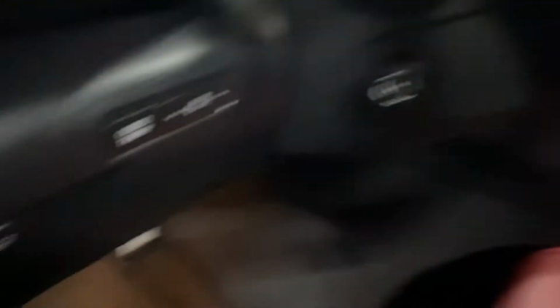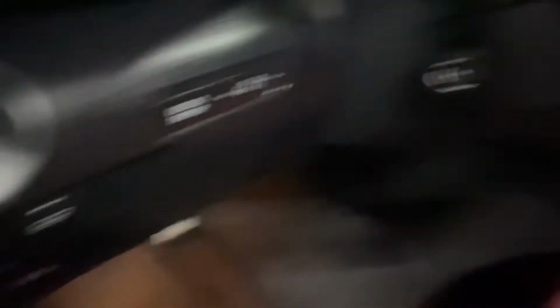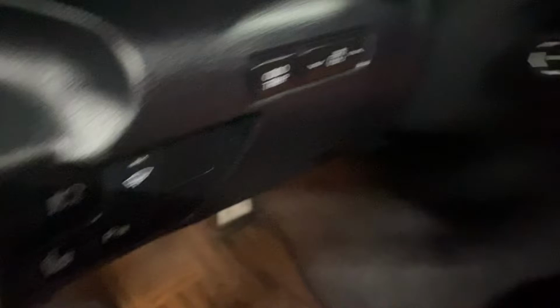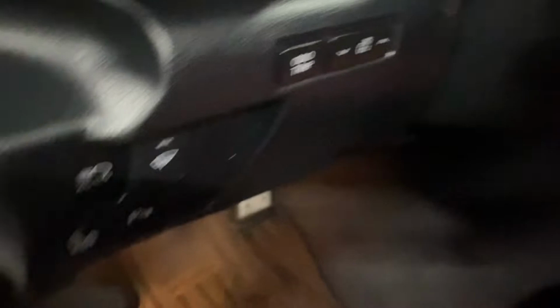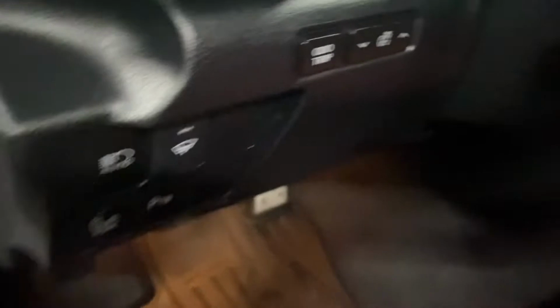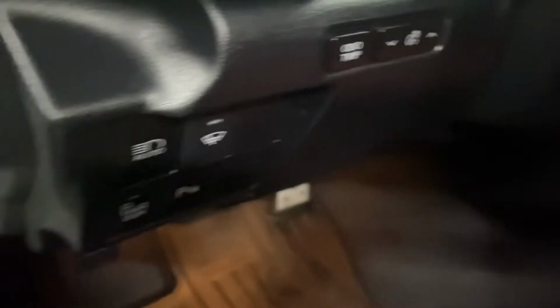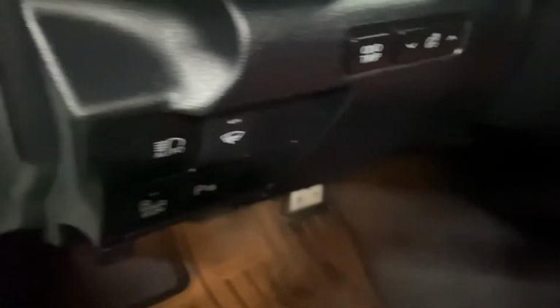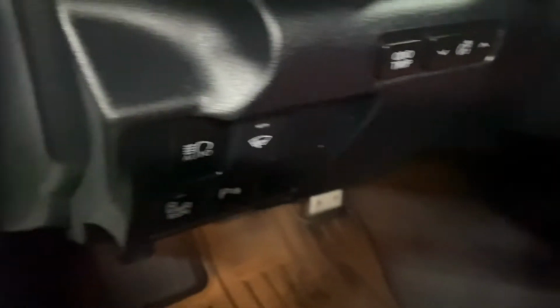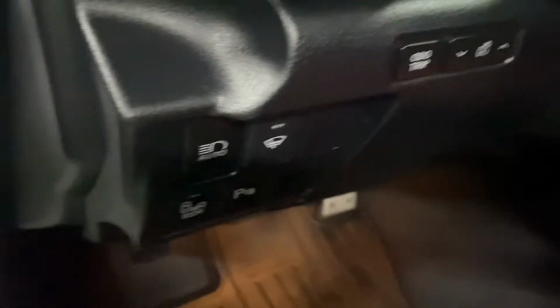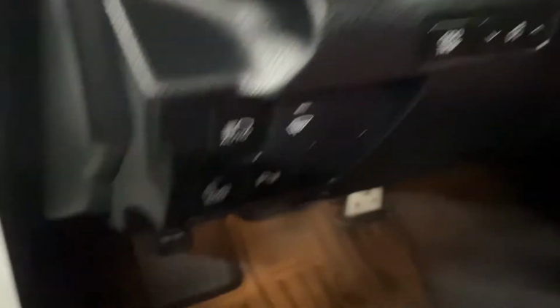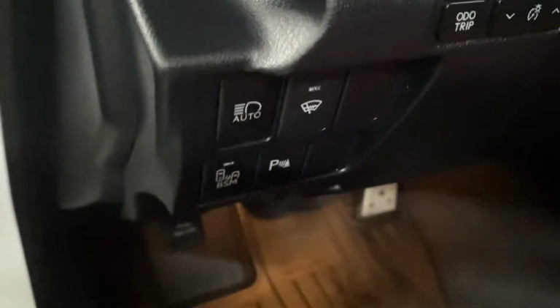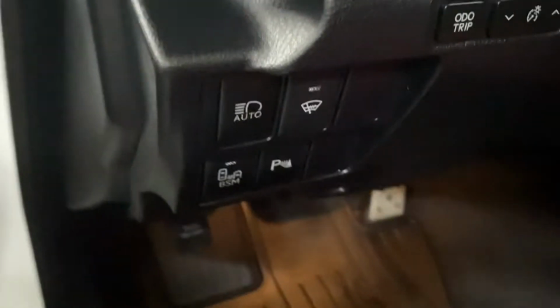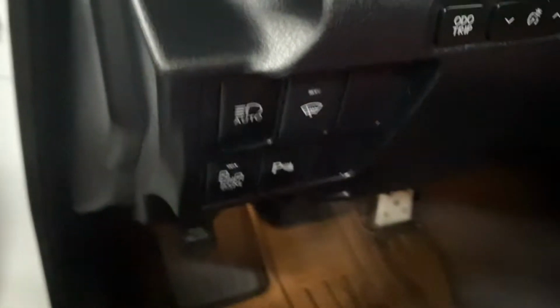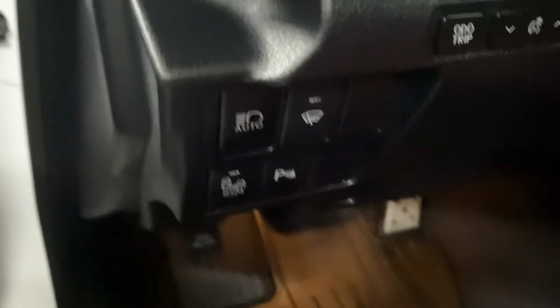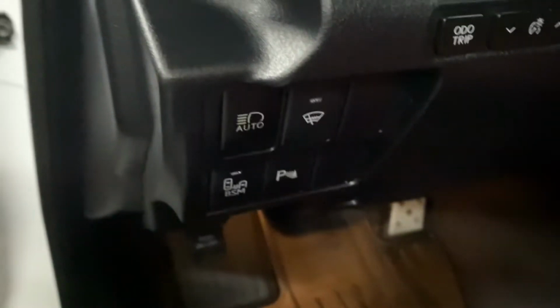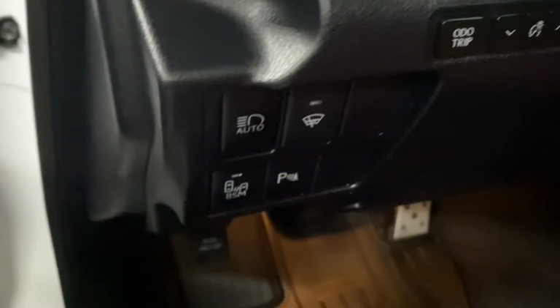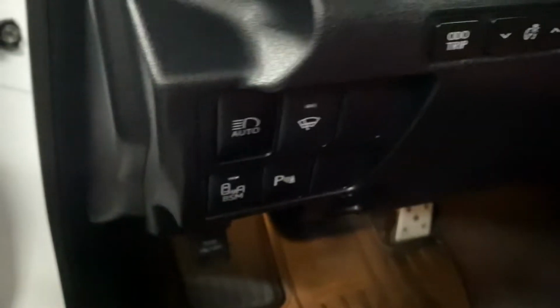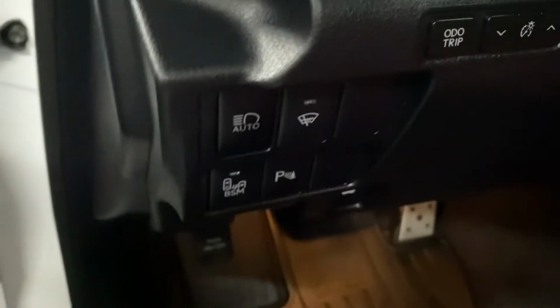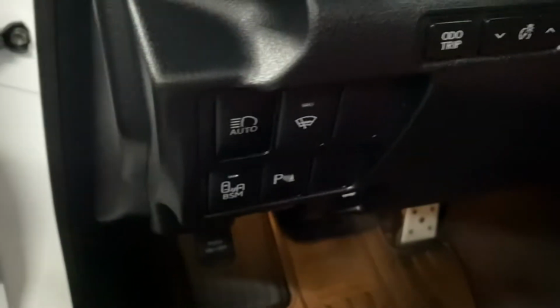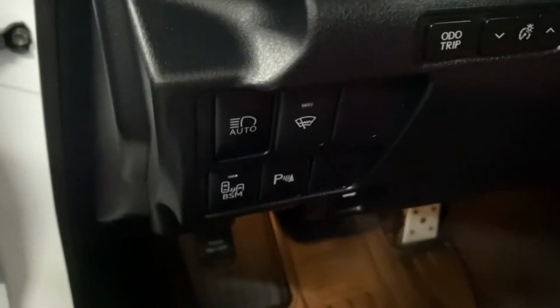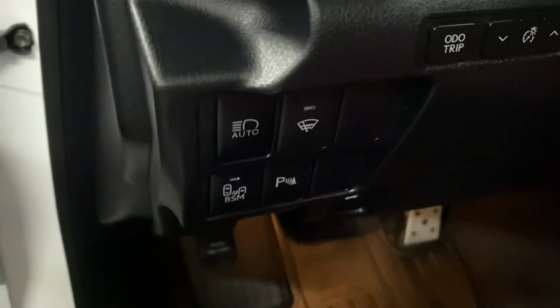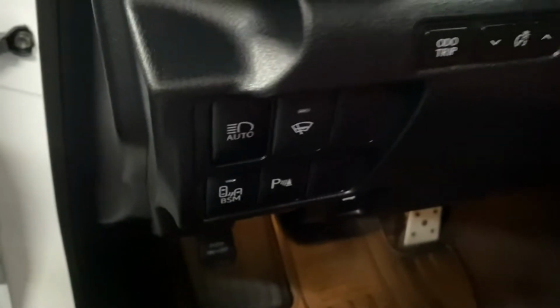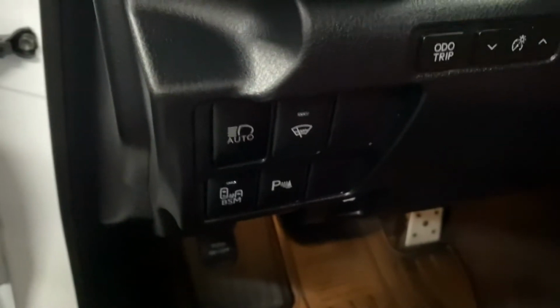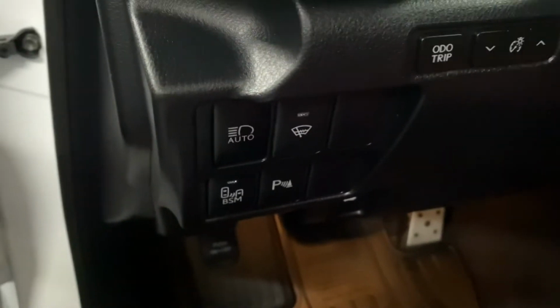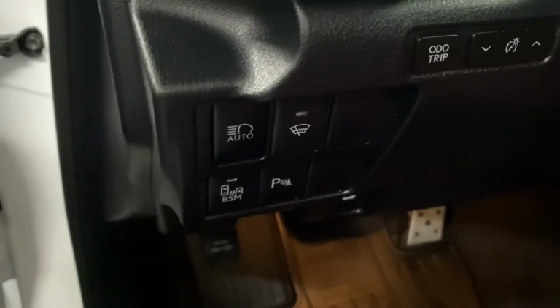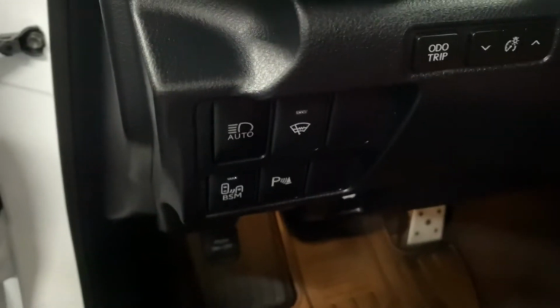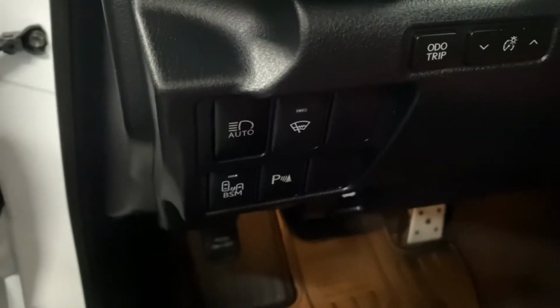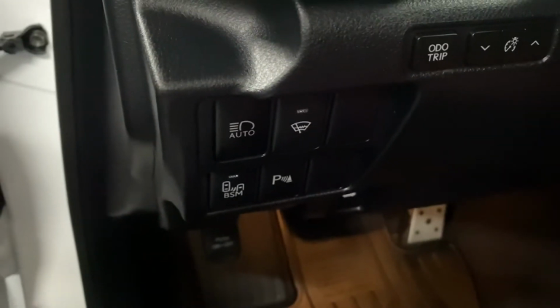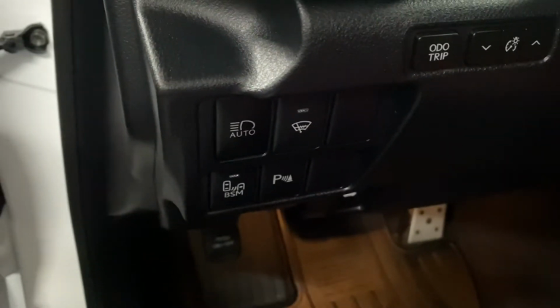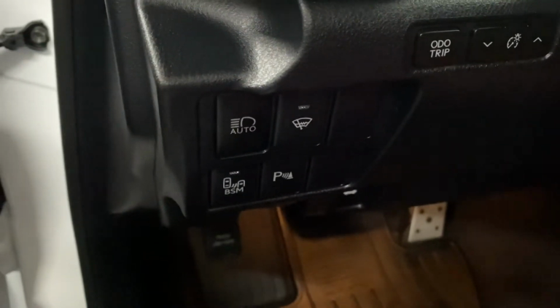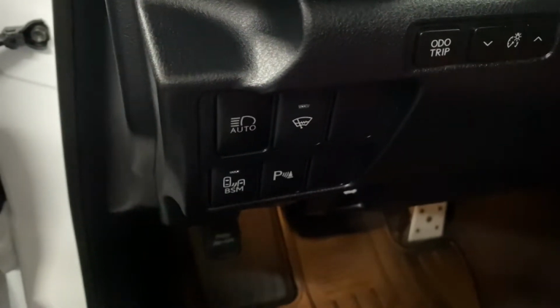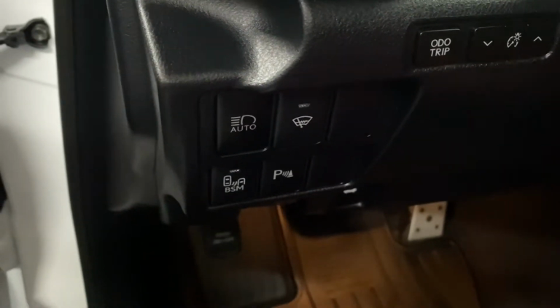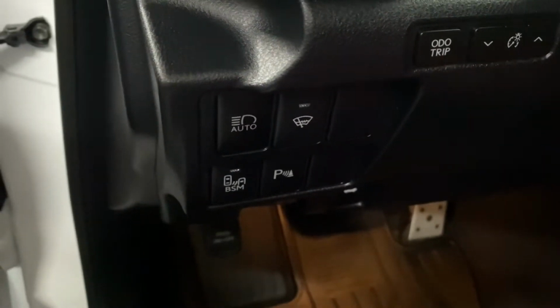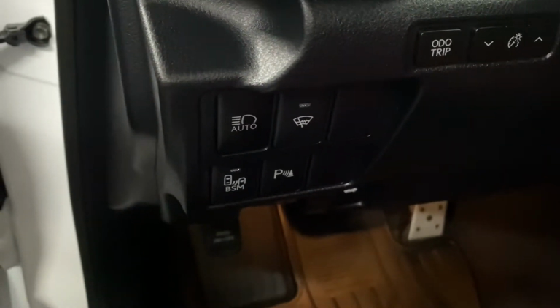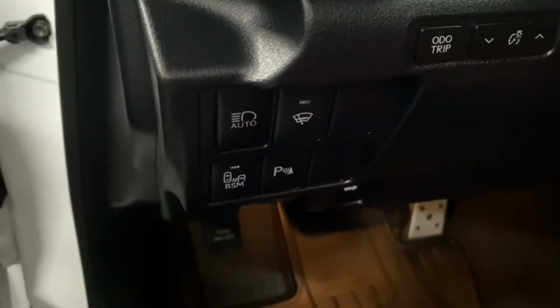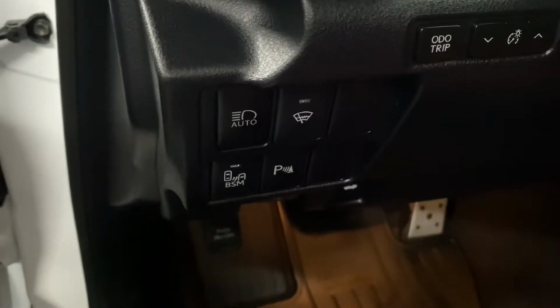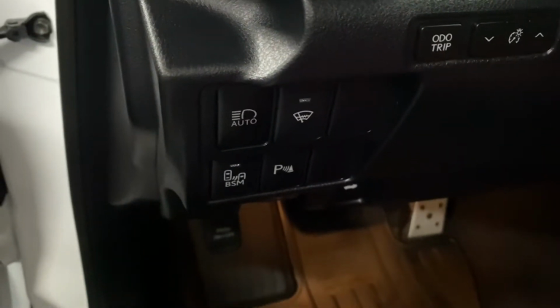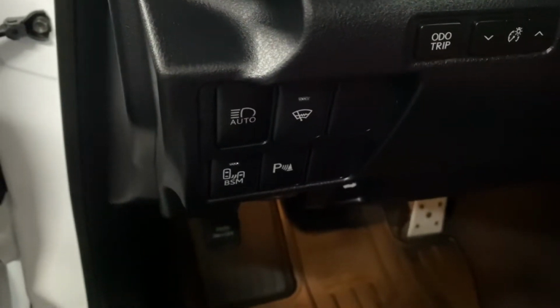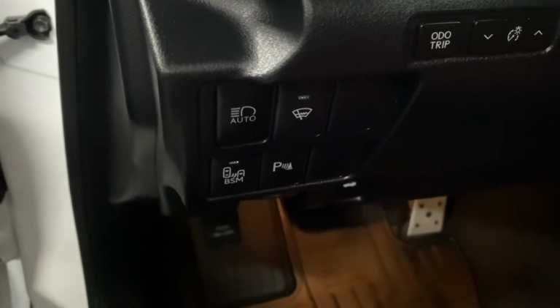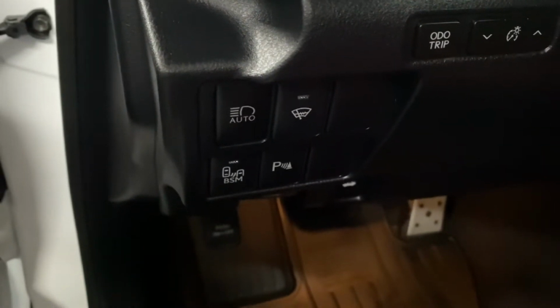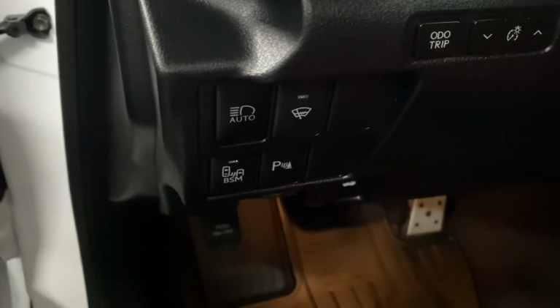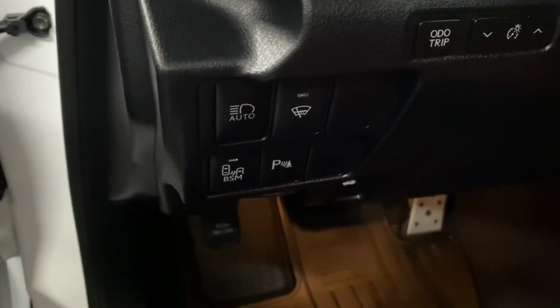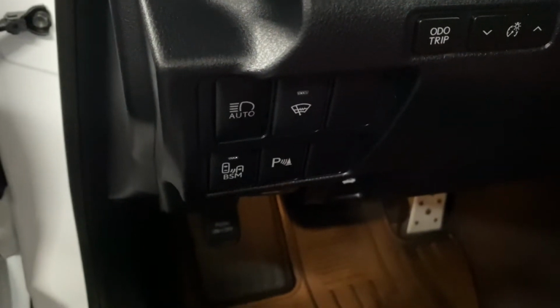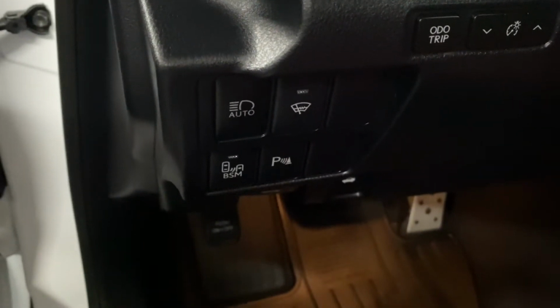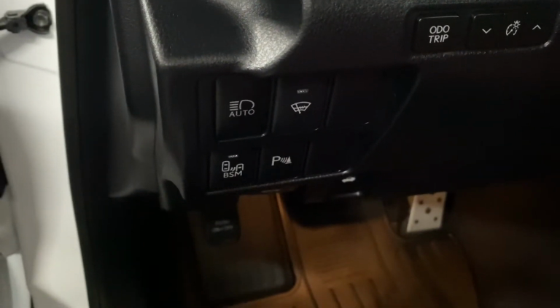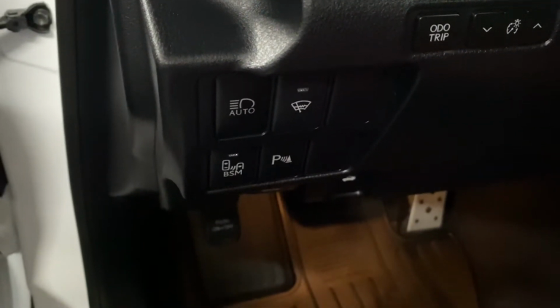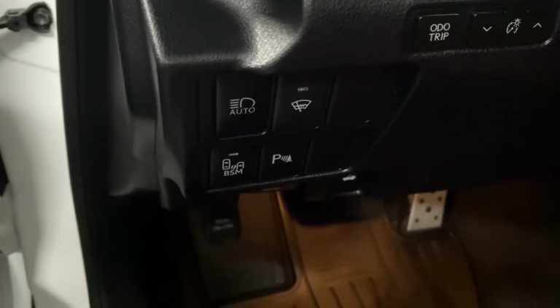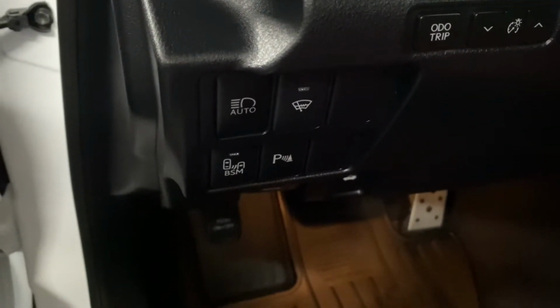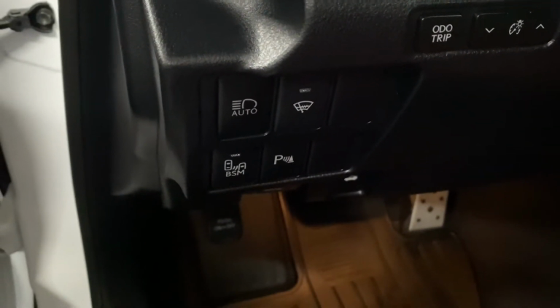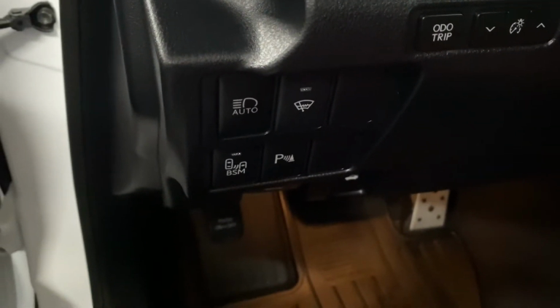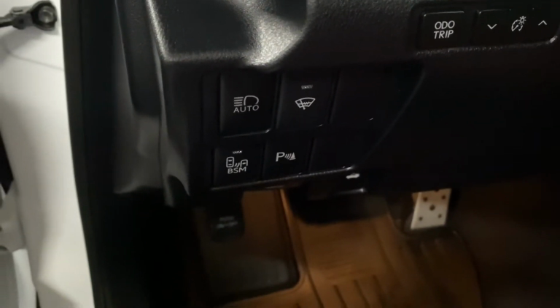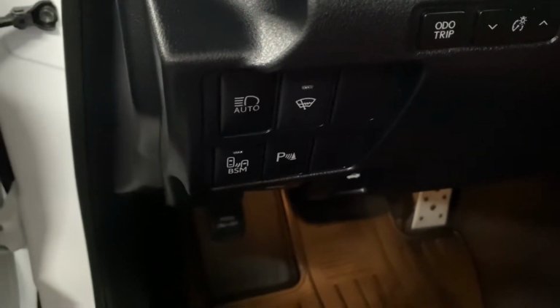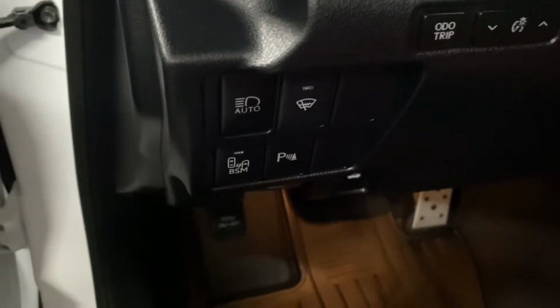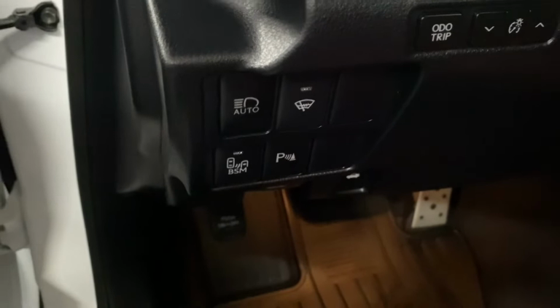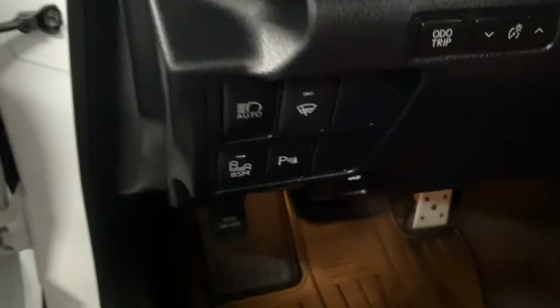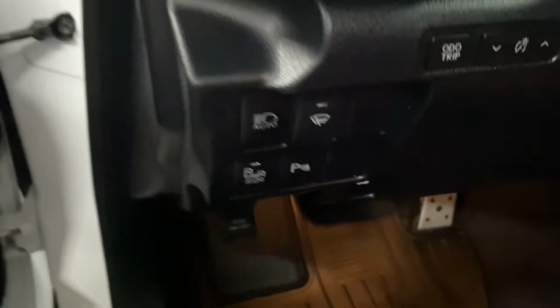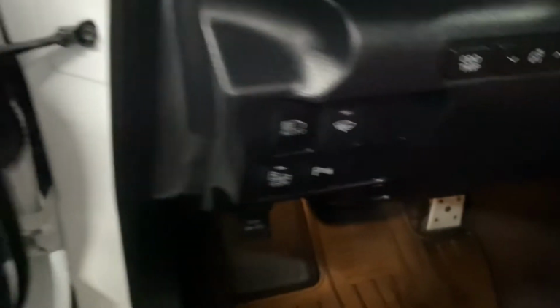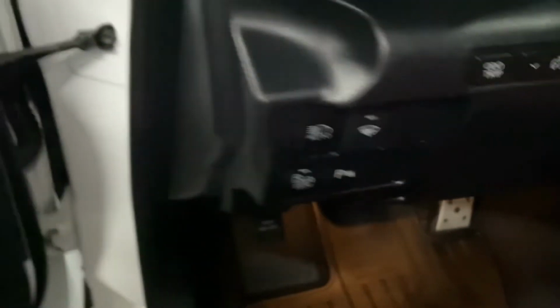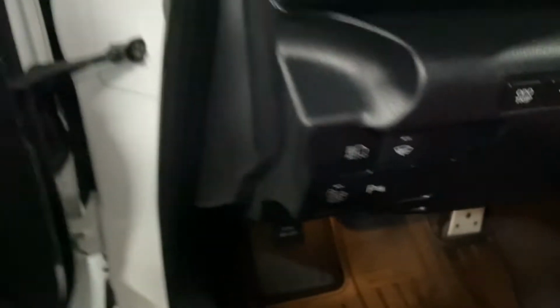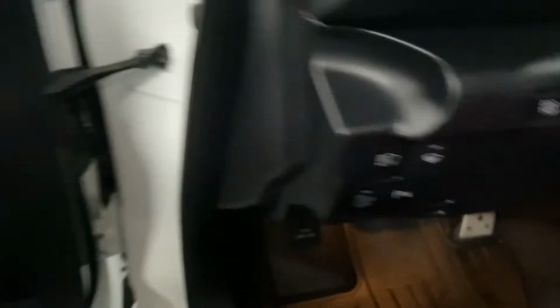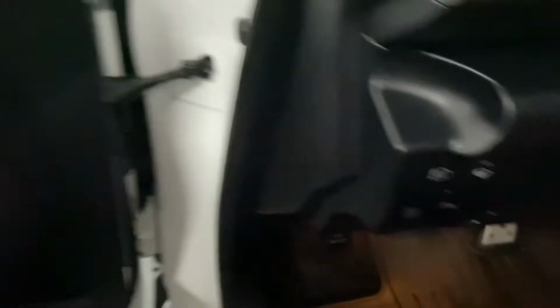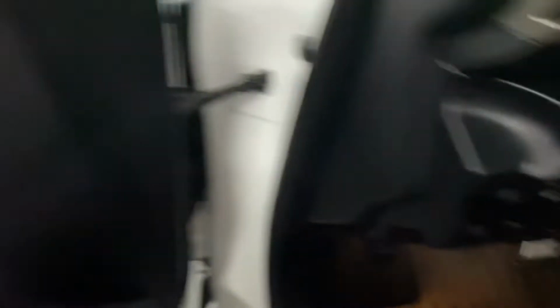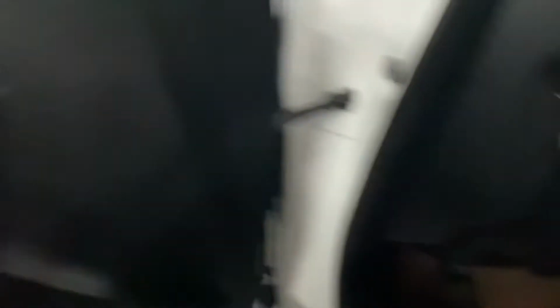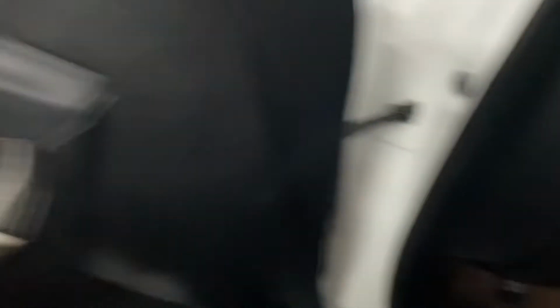On your driver's panel, you have your auto high beams, headlamp washers, blind spot monitors, and parking sensors.